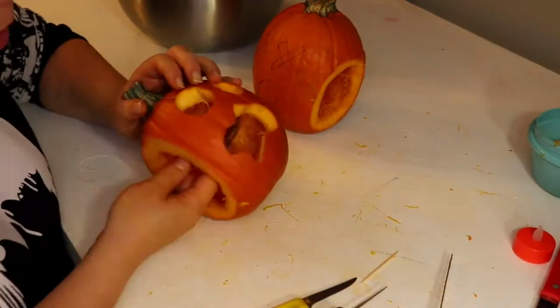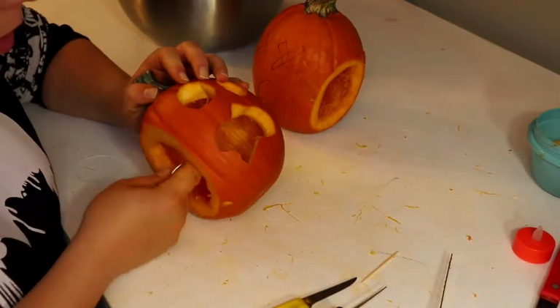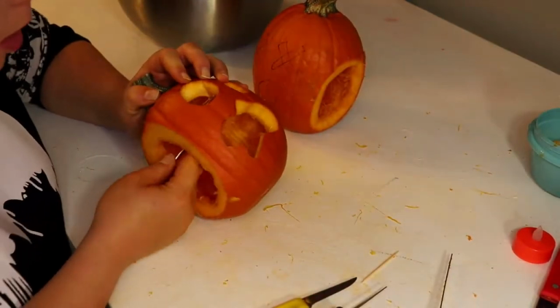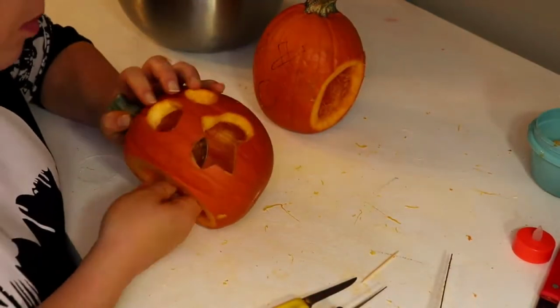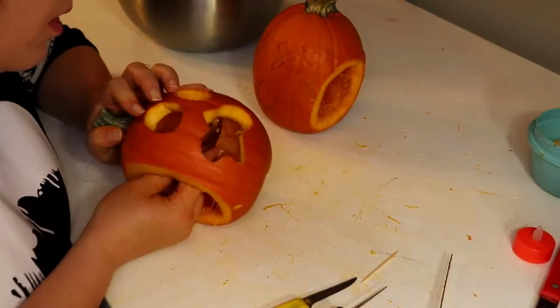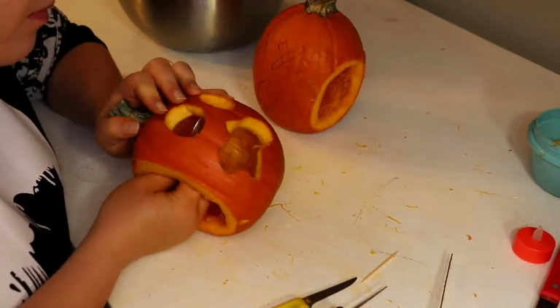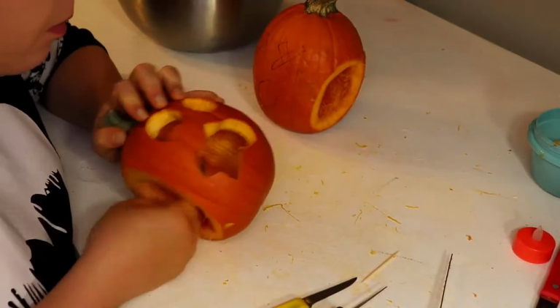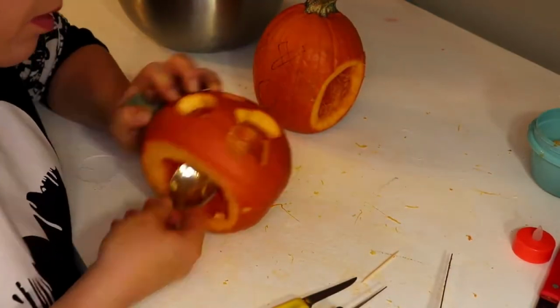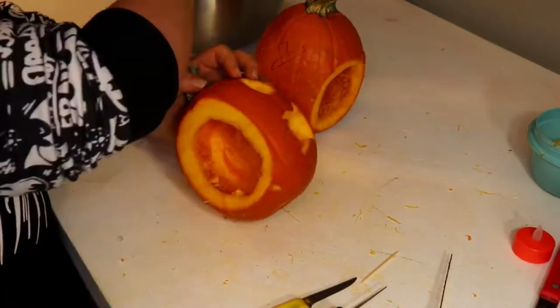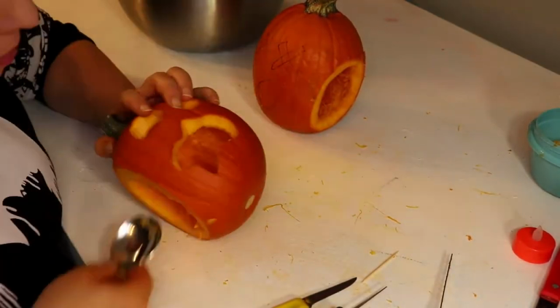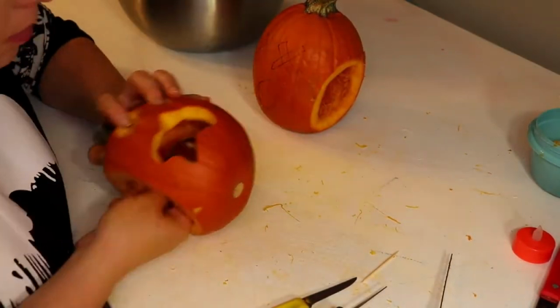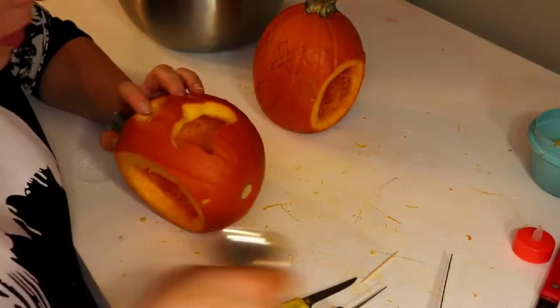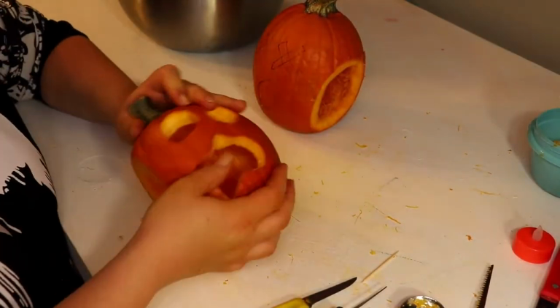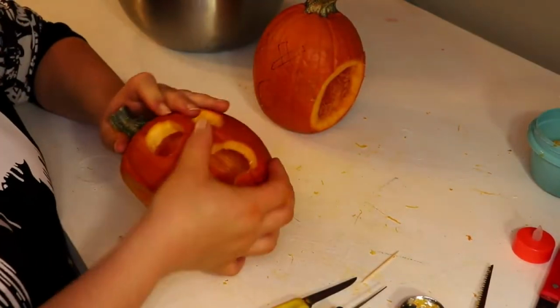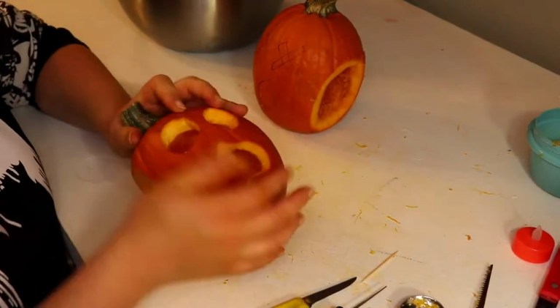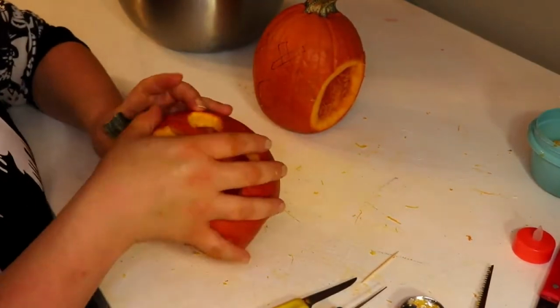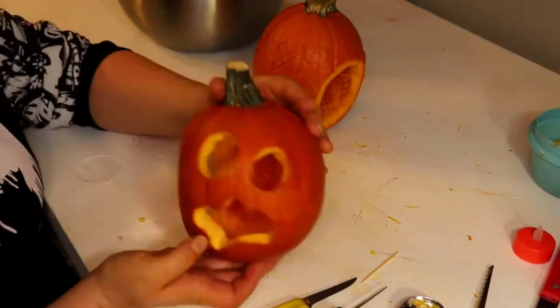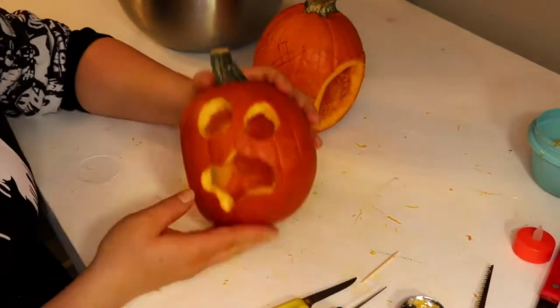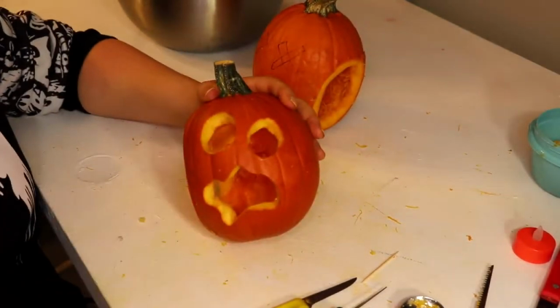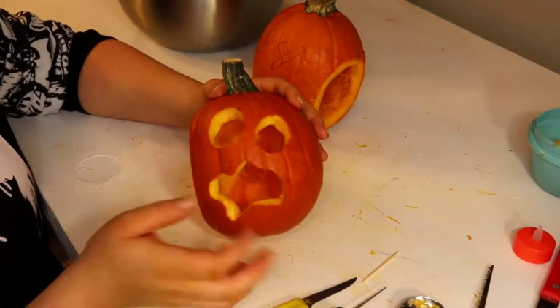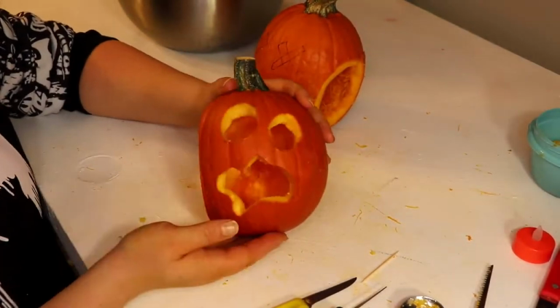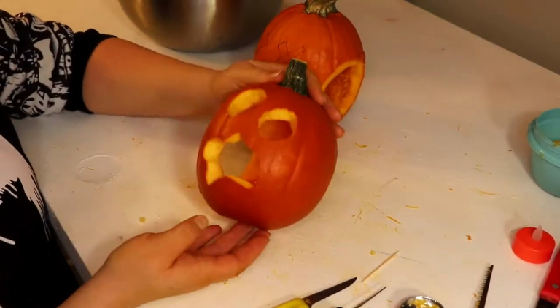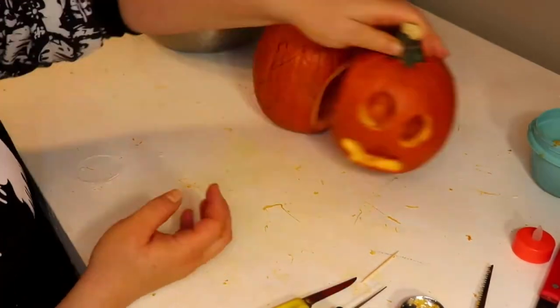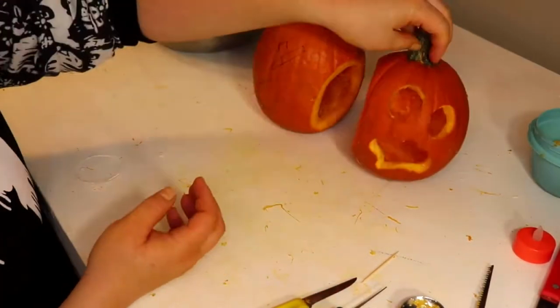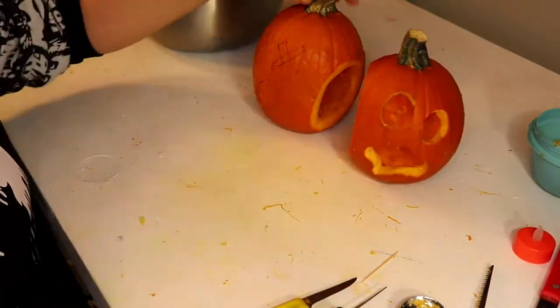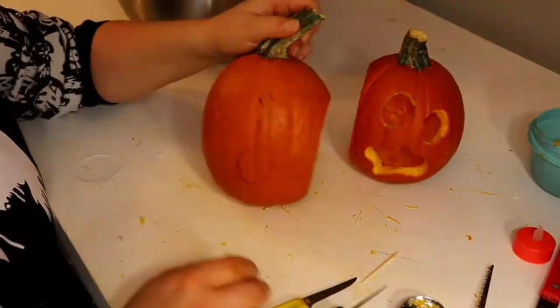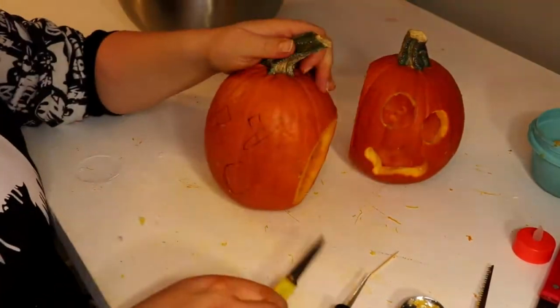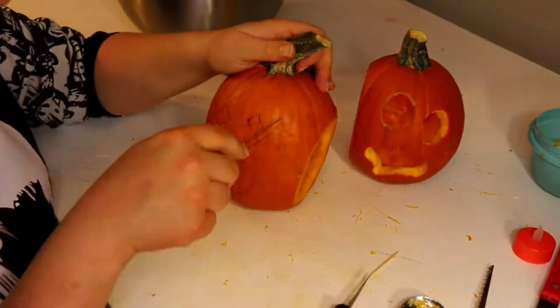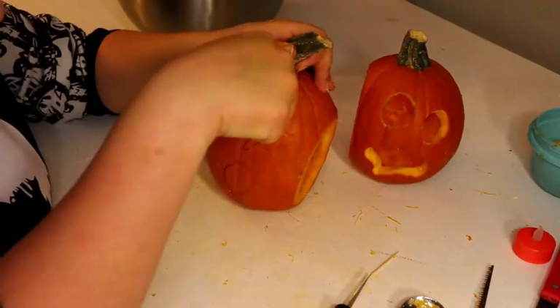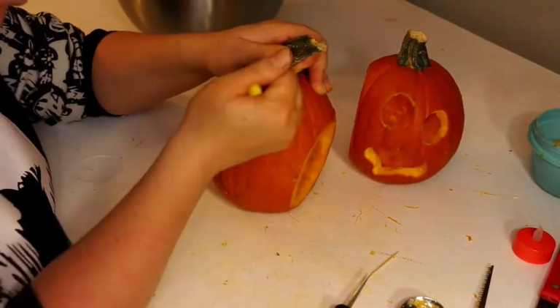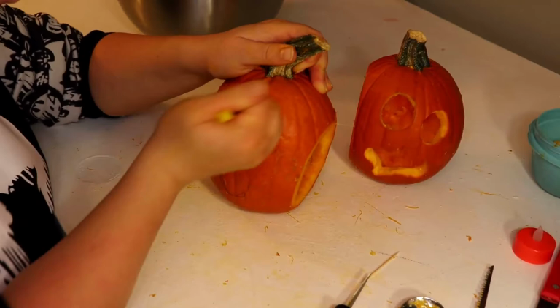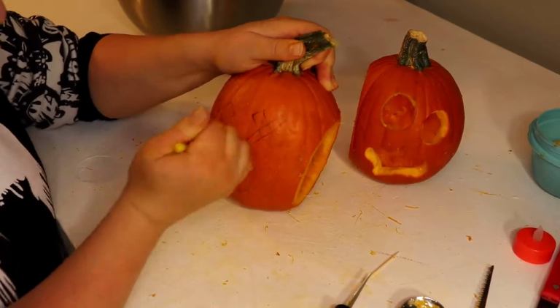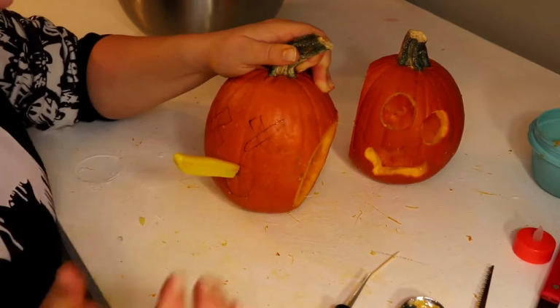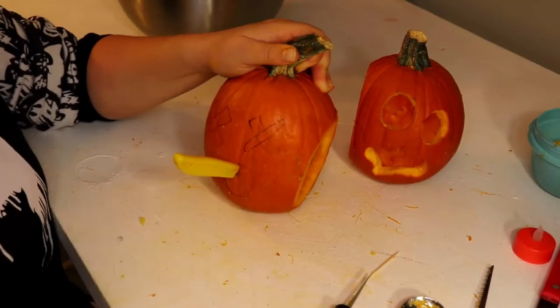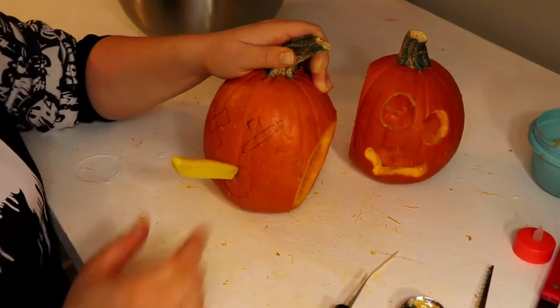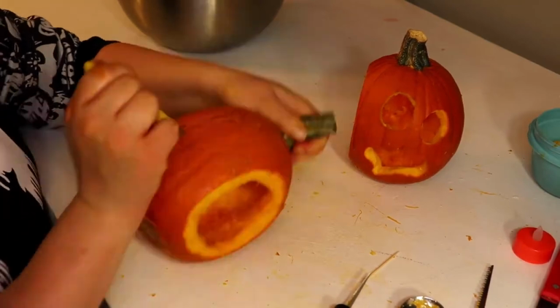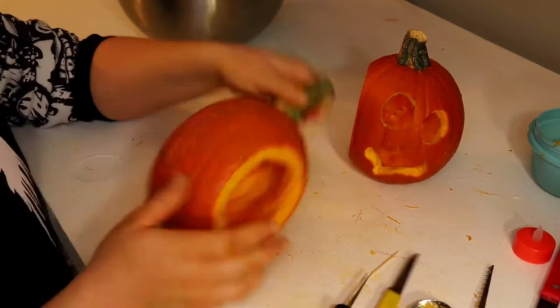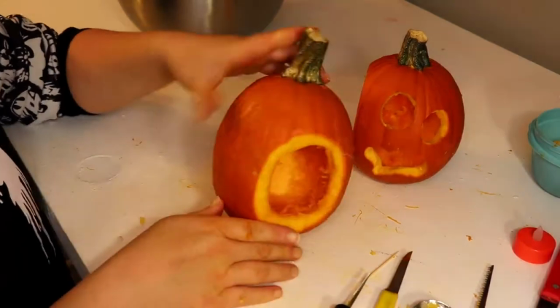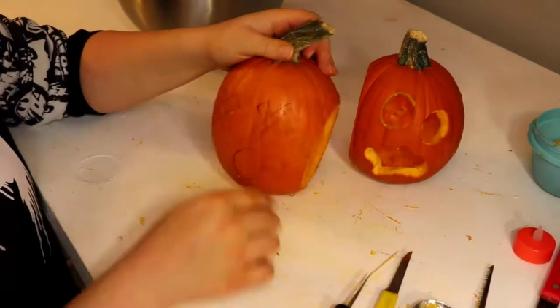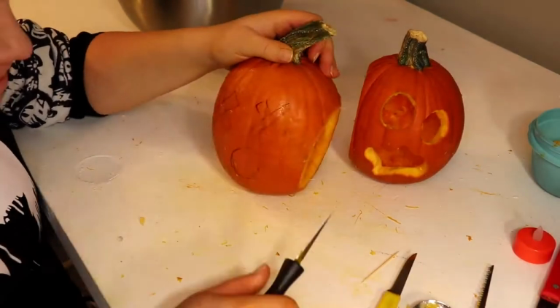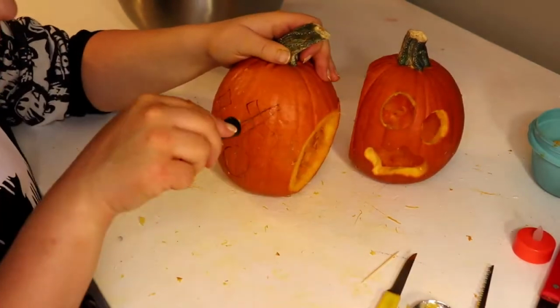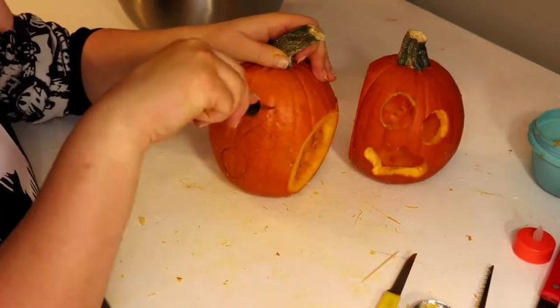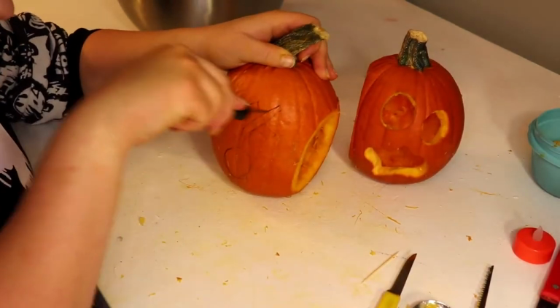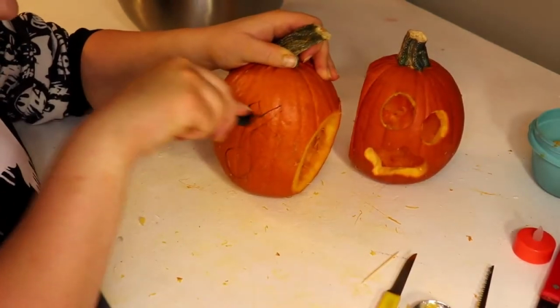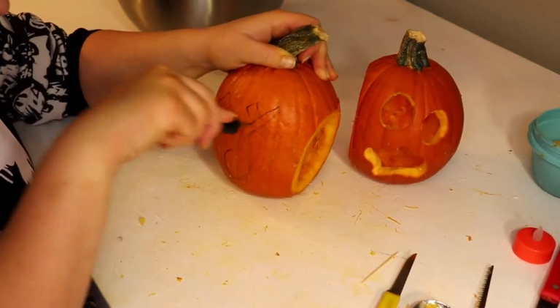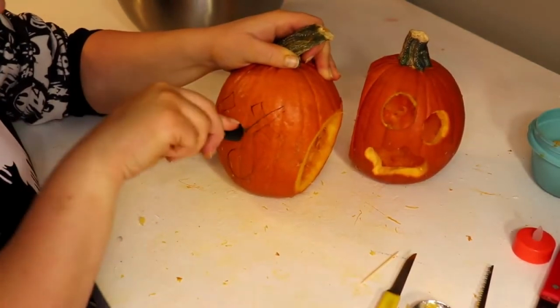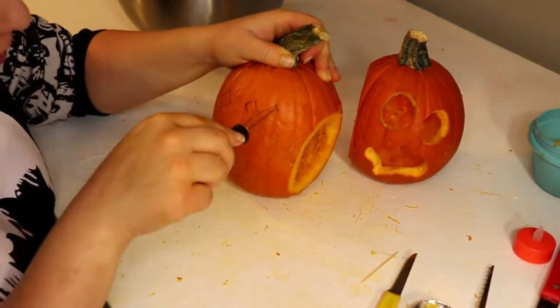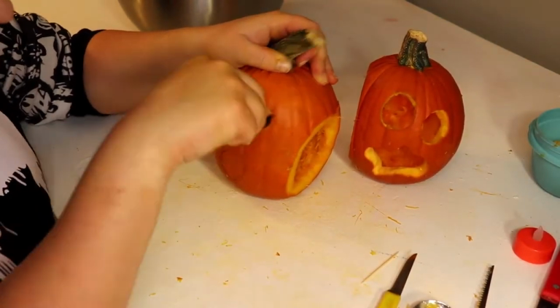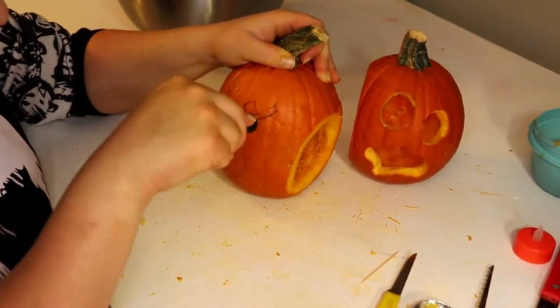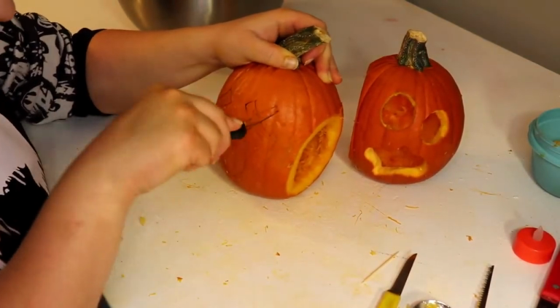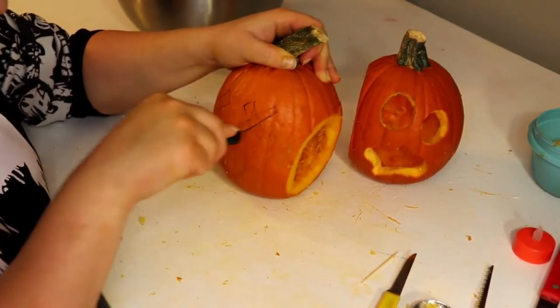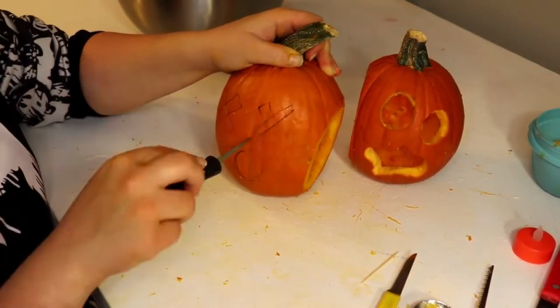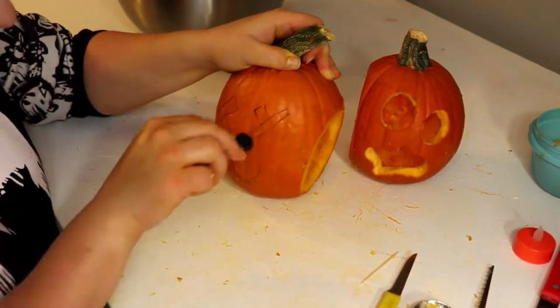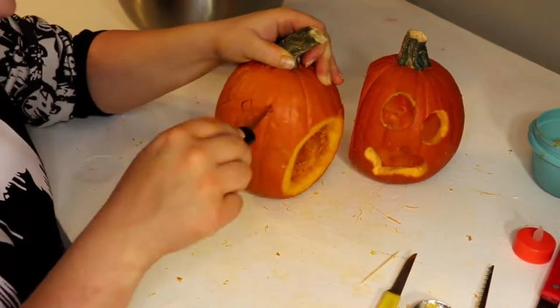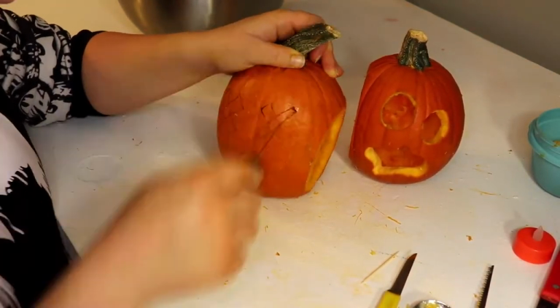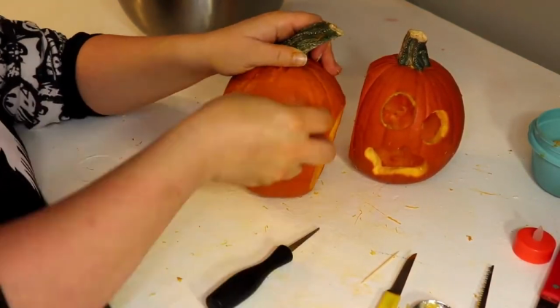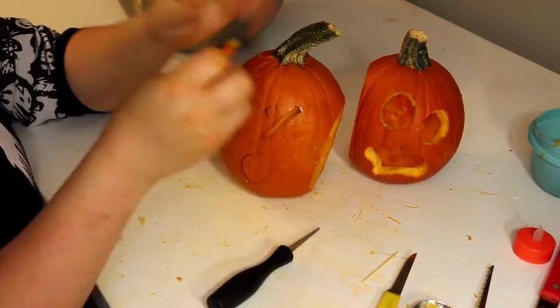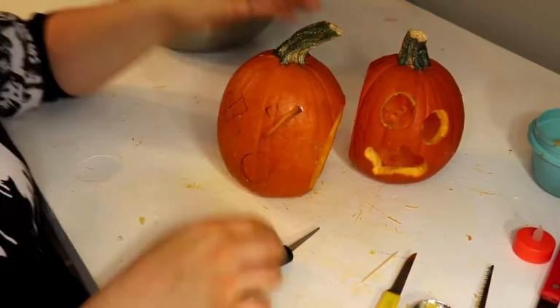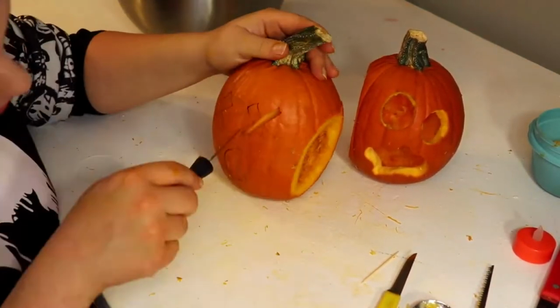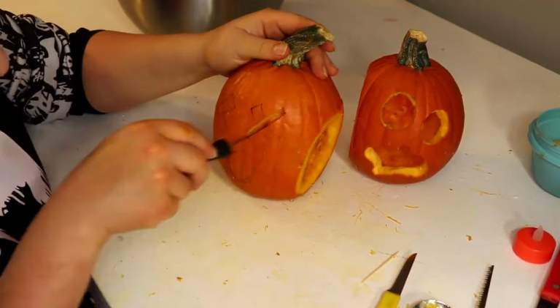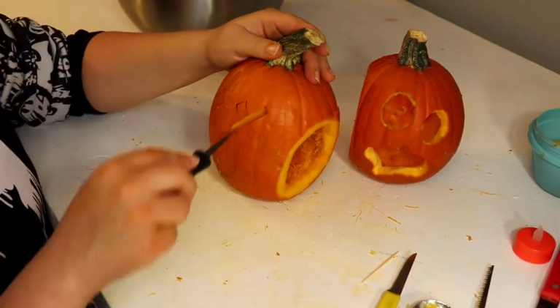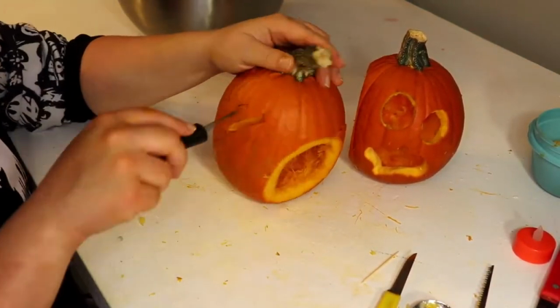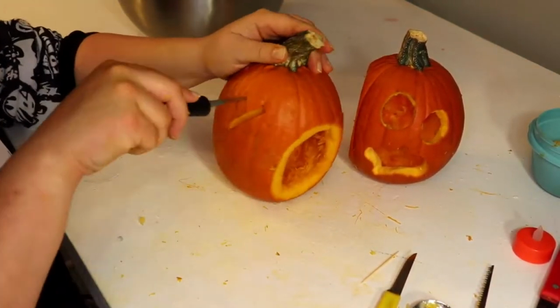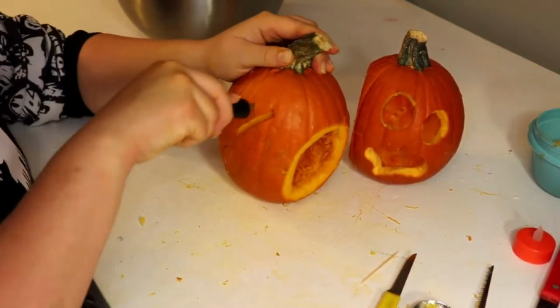A little bit more scraping to get the hangy bits down. Be careful with the knife — I nearly ruined this pumpkin with it.